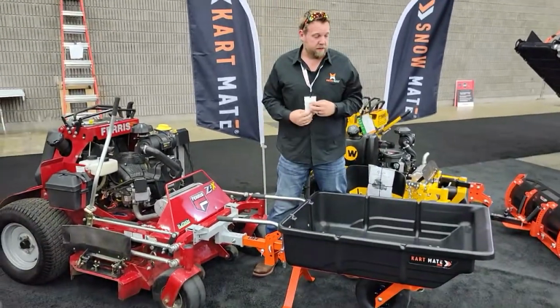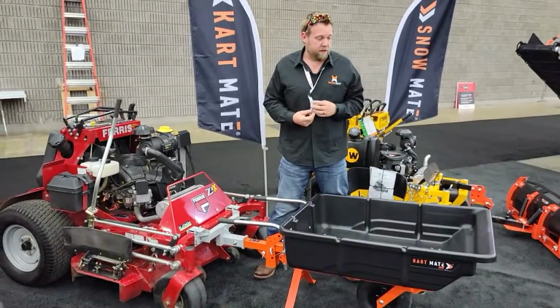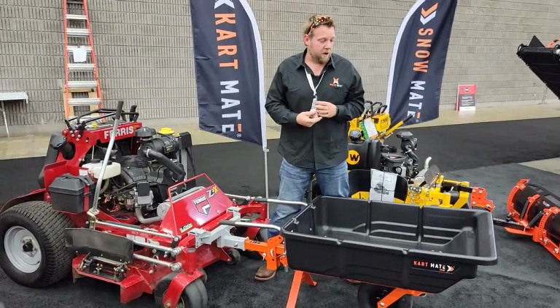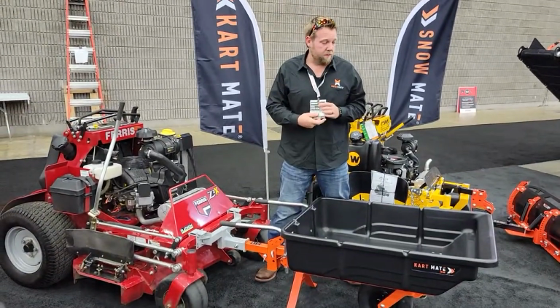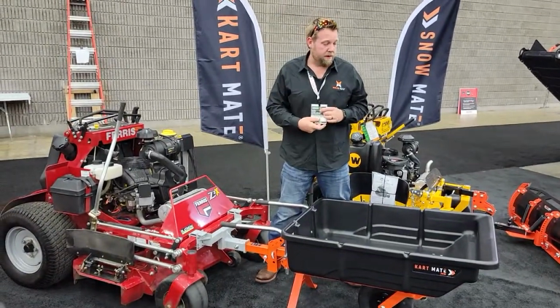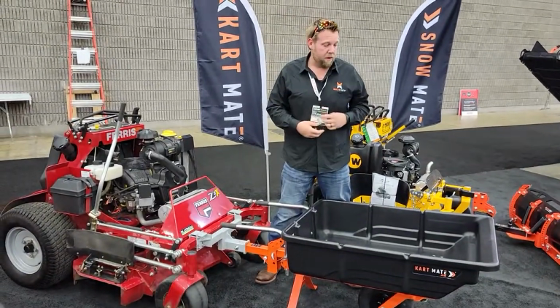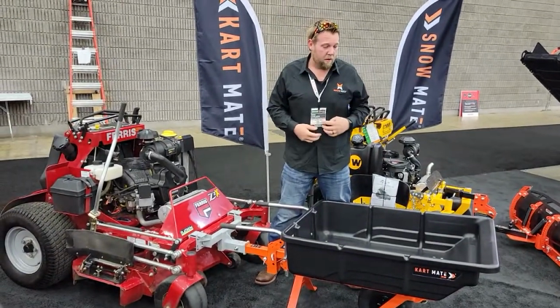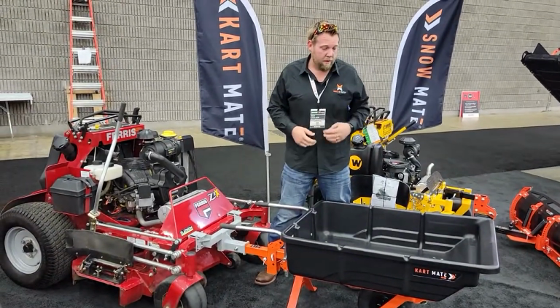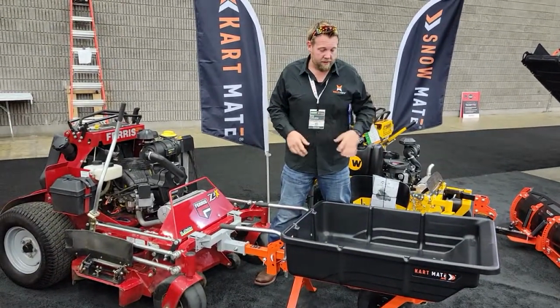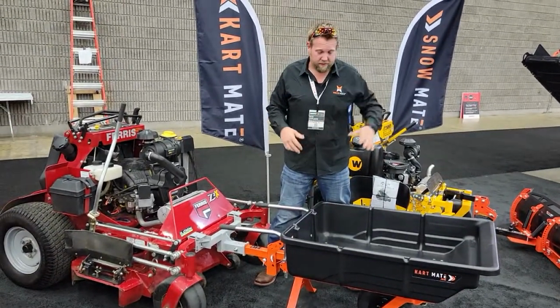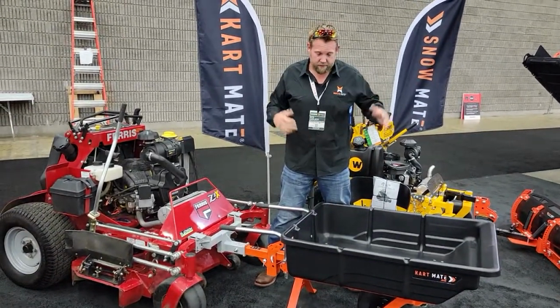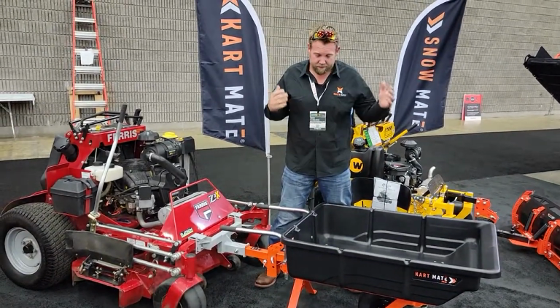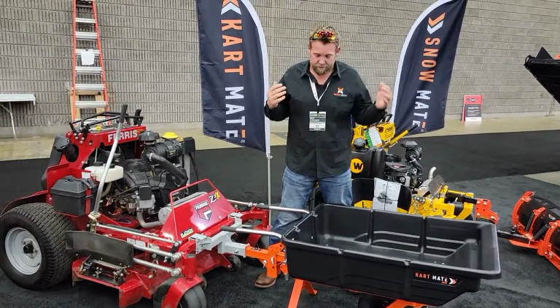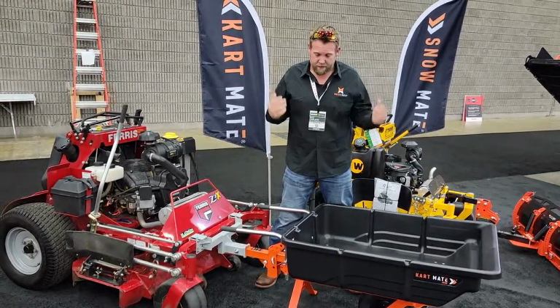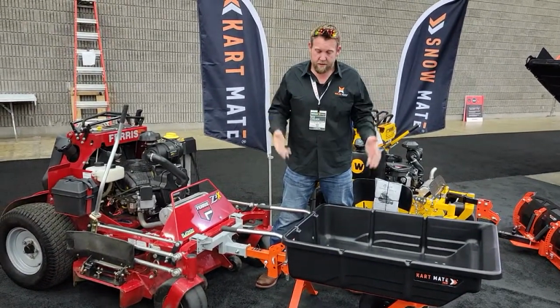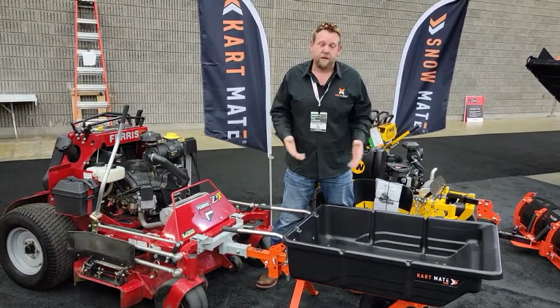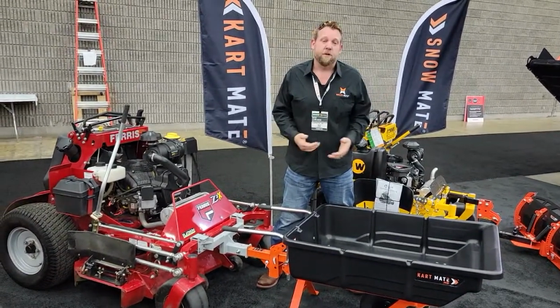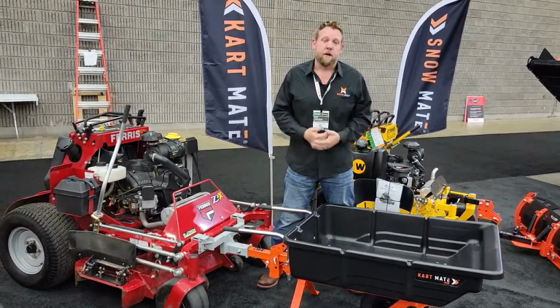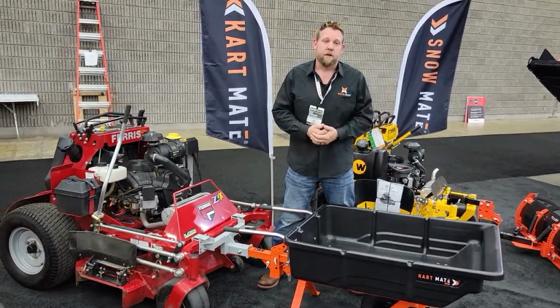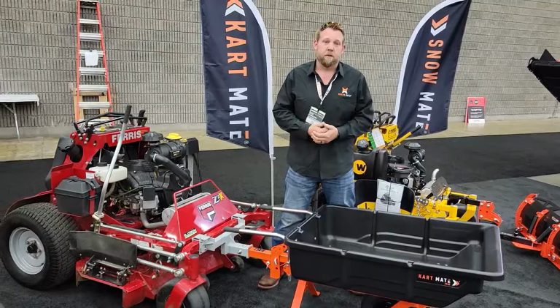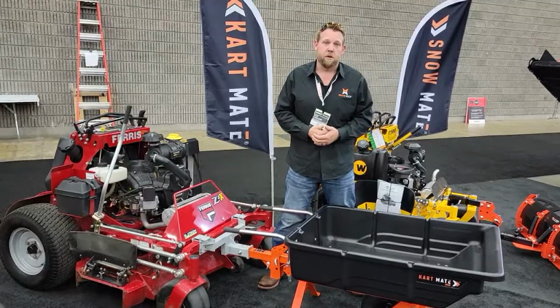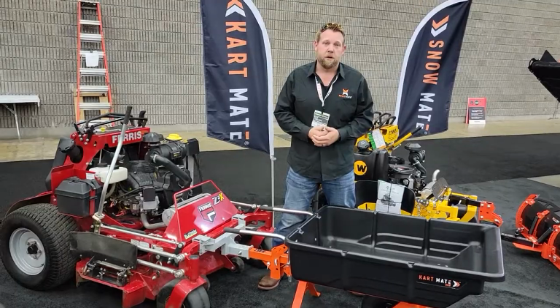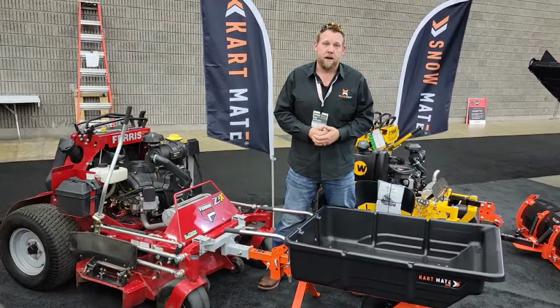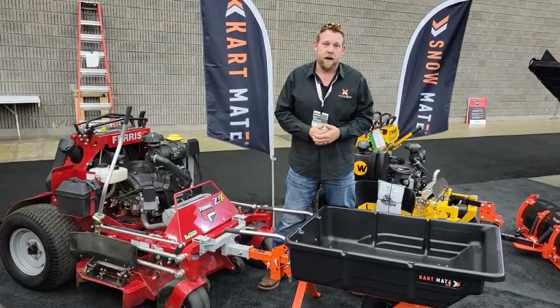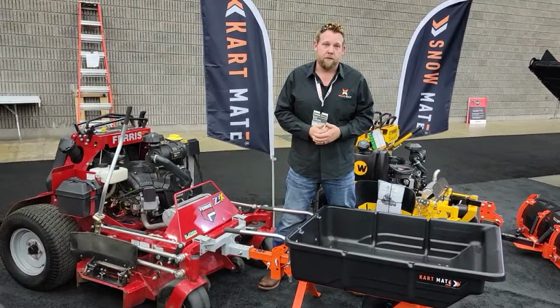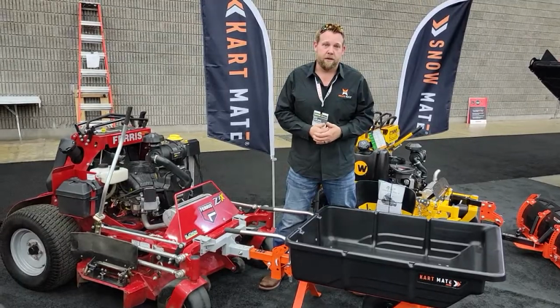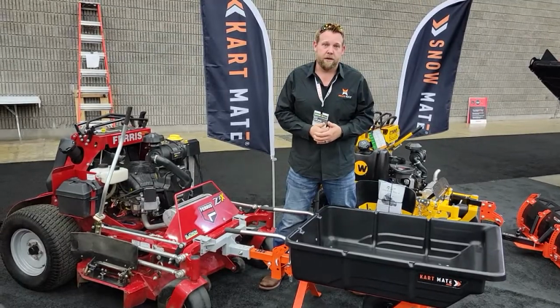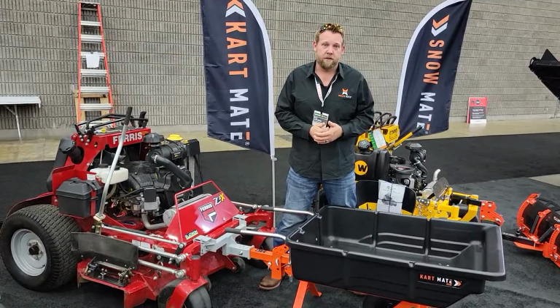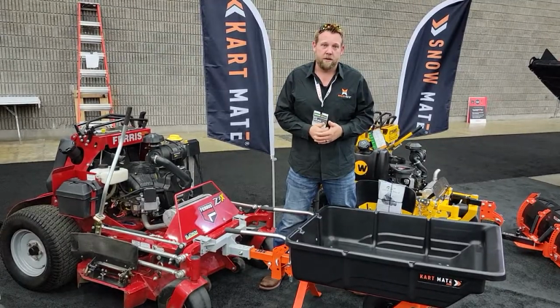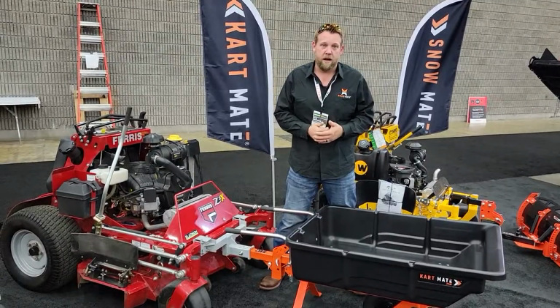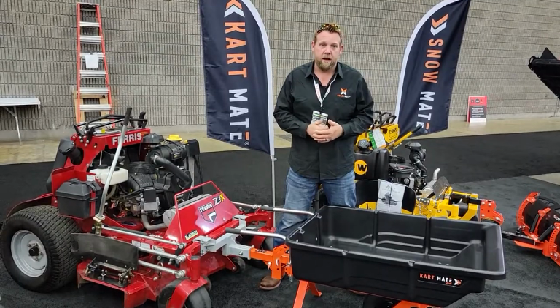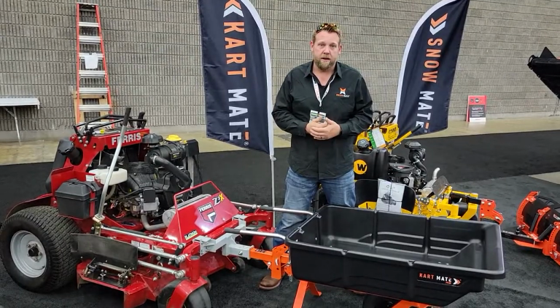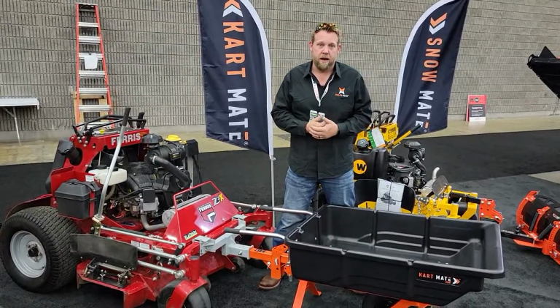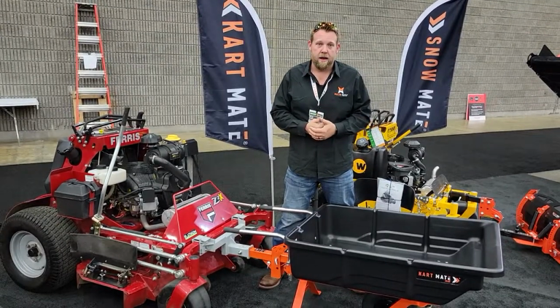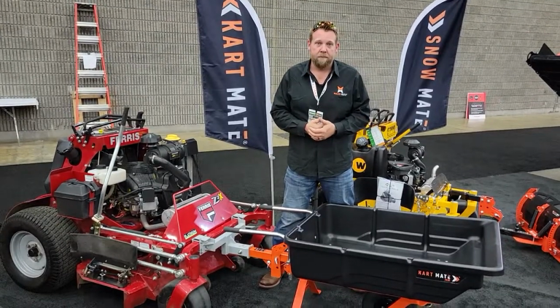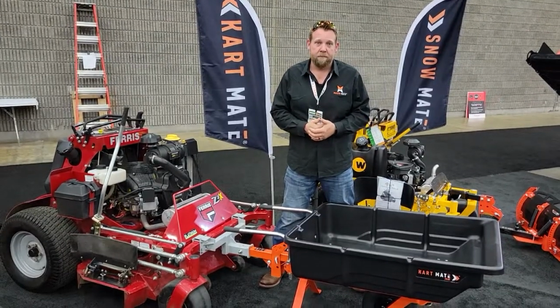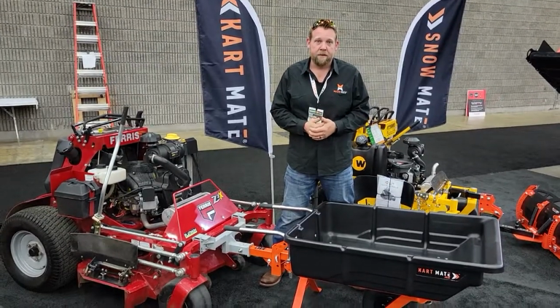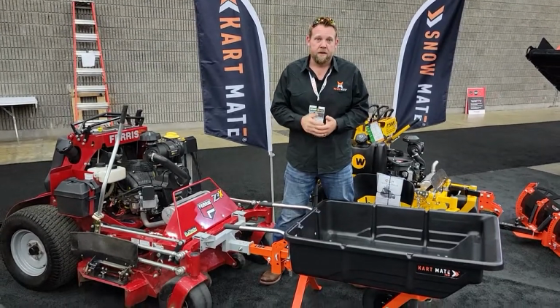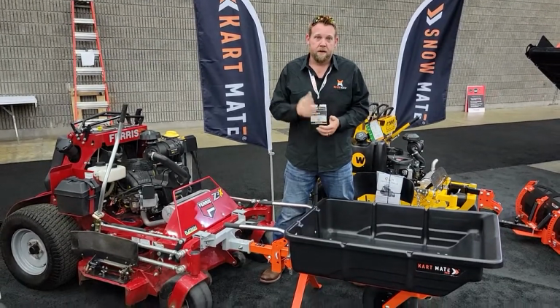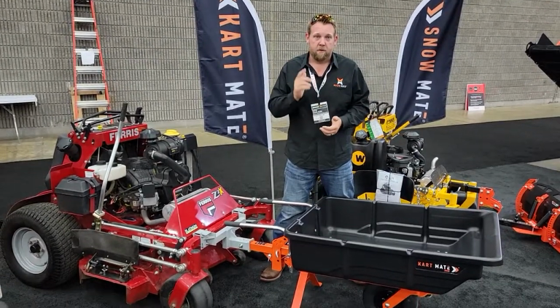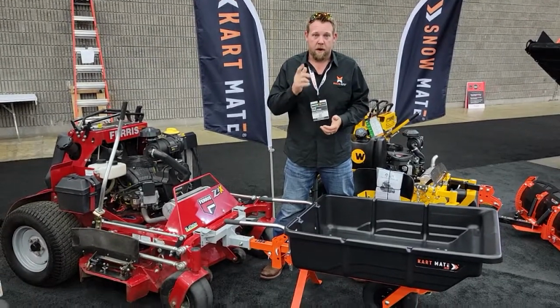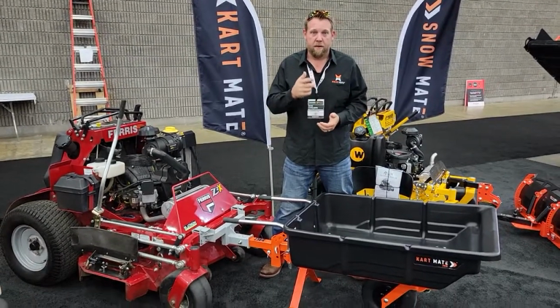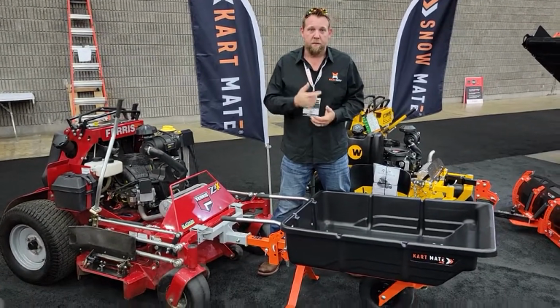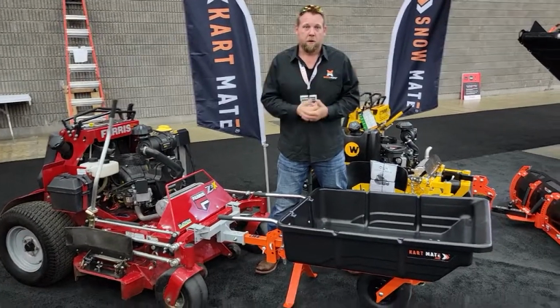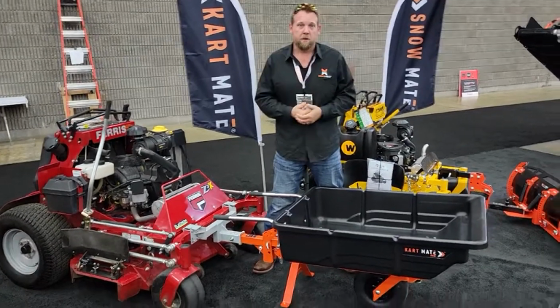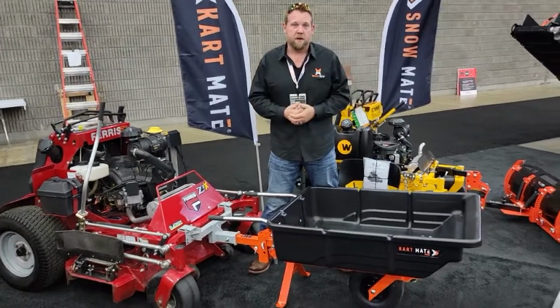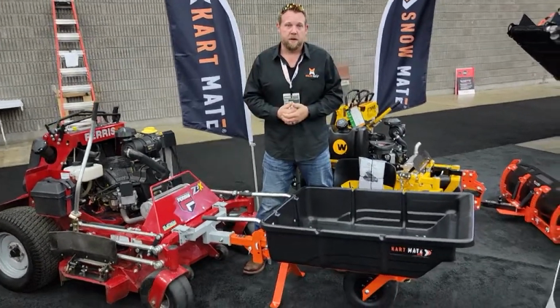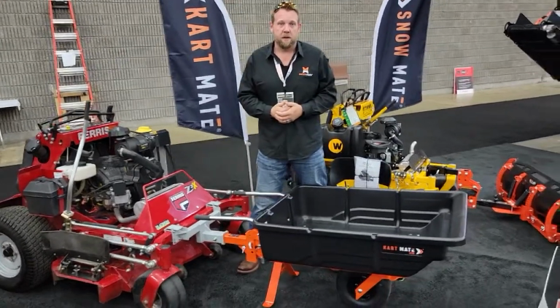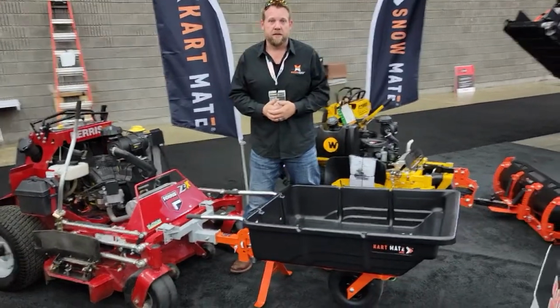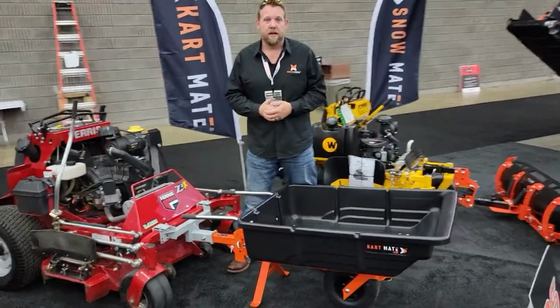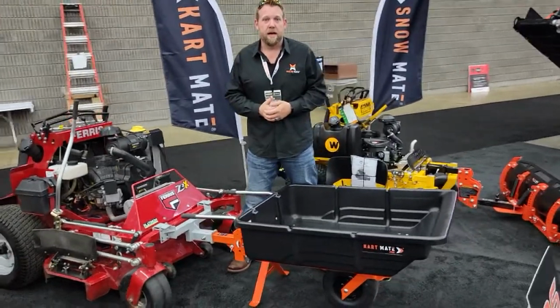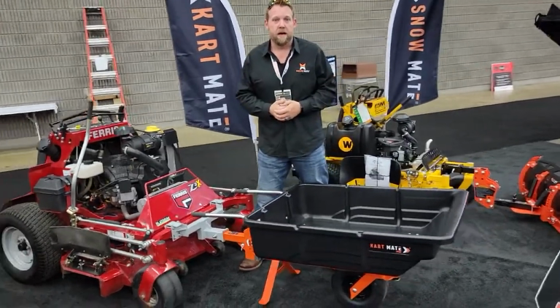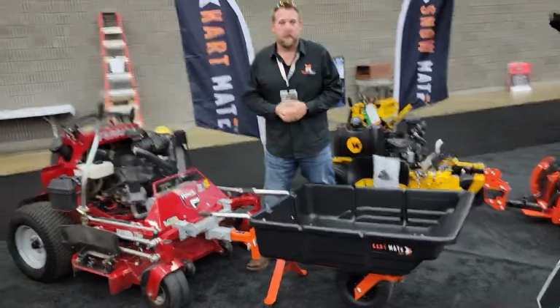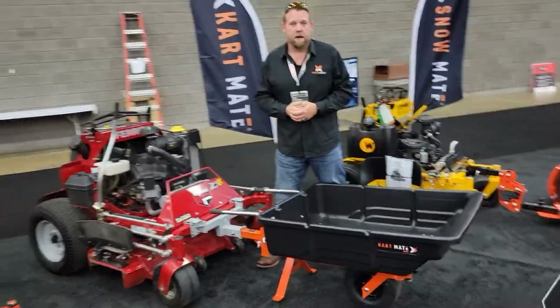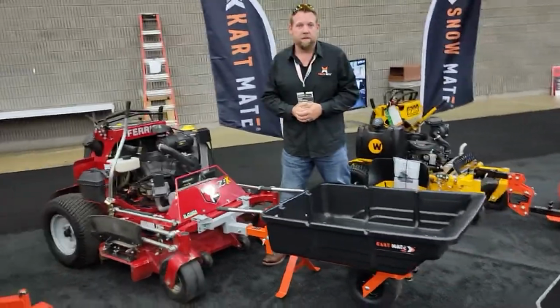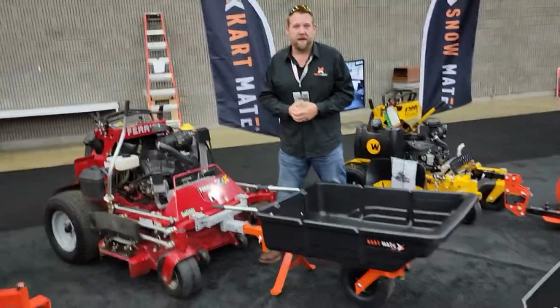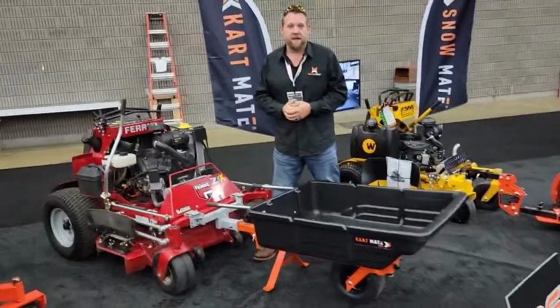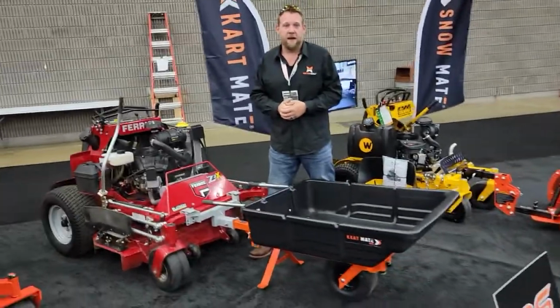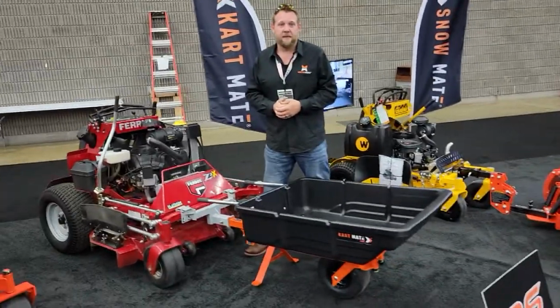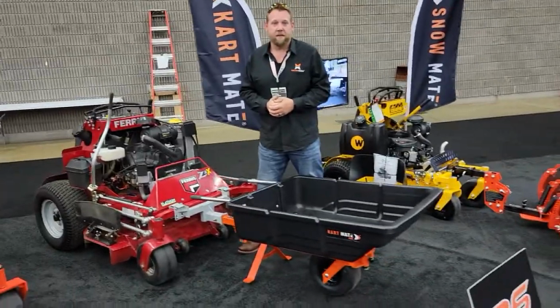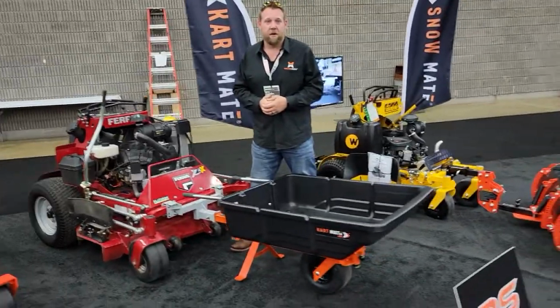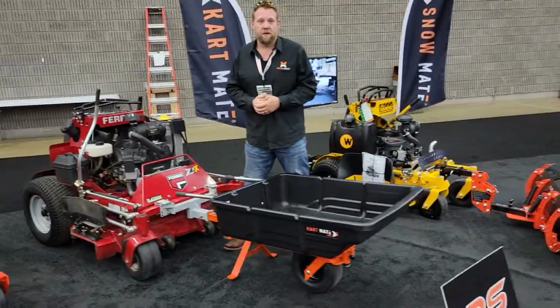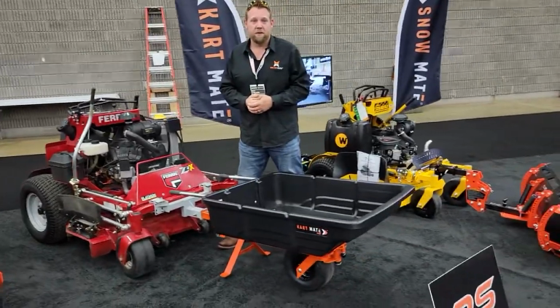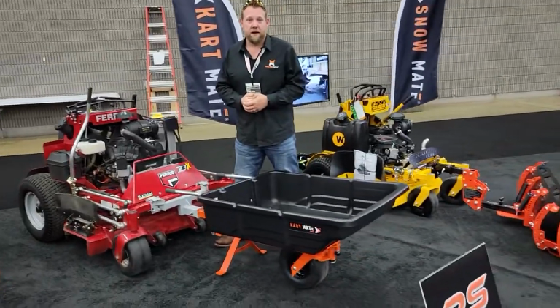This is the Cartmate RS — it's a great little unit. It retails for $999. Grab it at mulchmateusa.com. Thanks guys, have an awesome day.